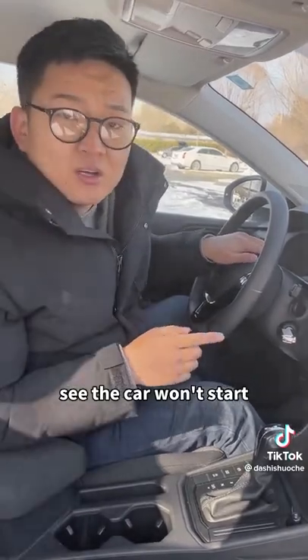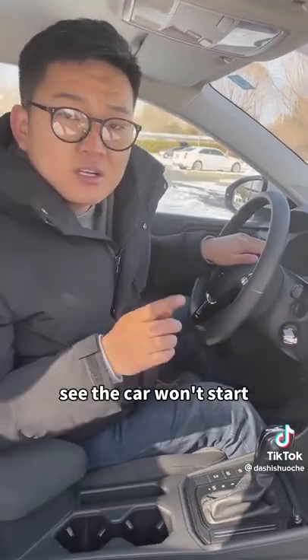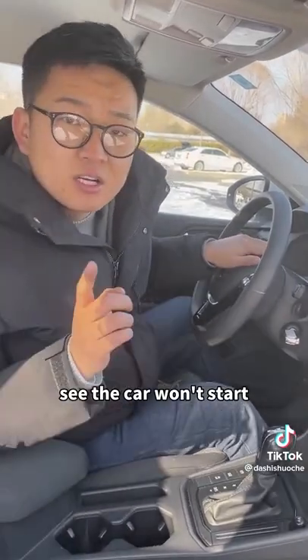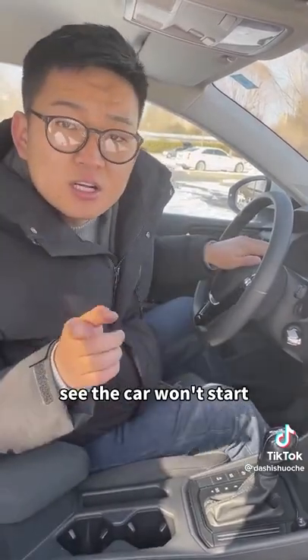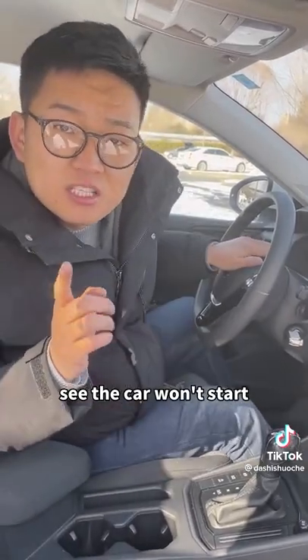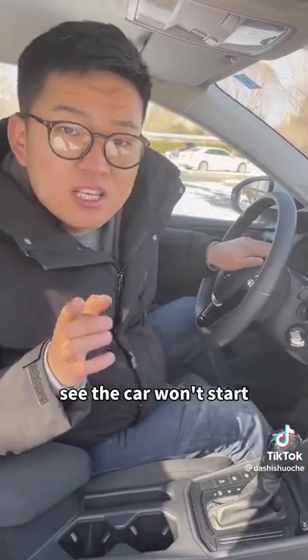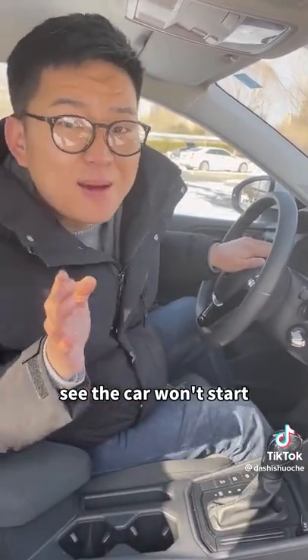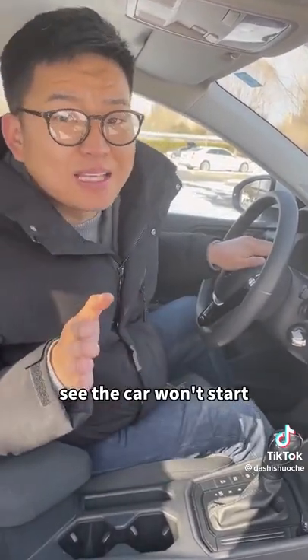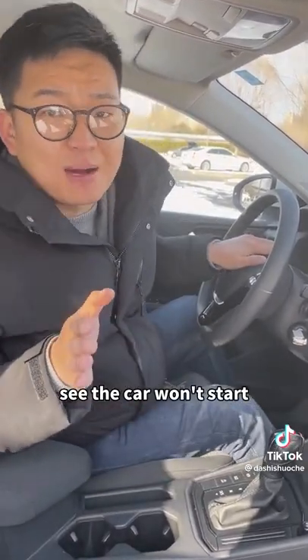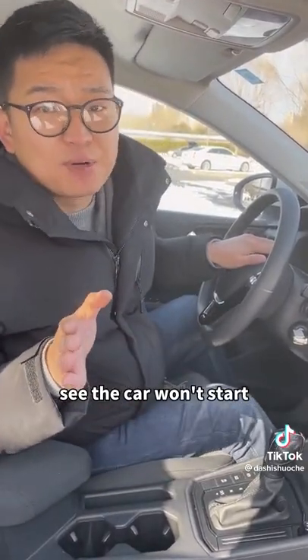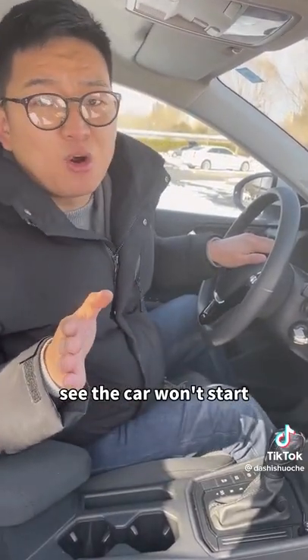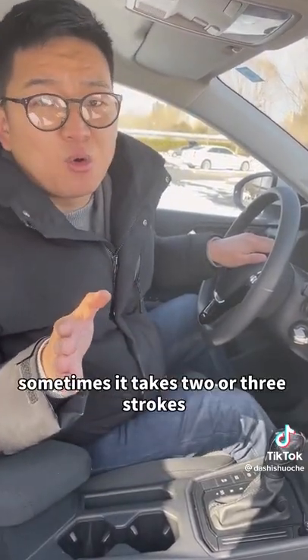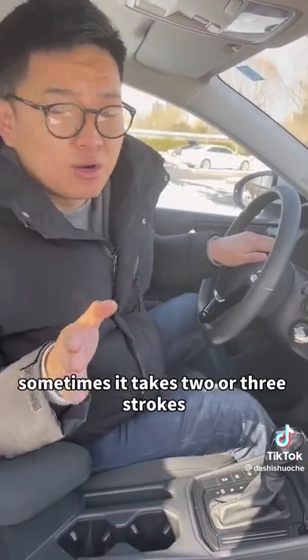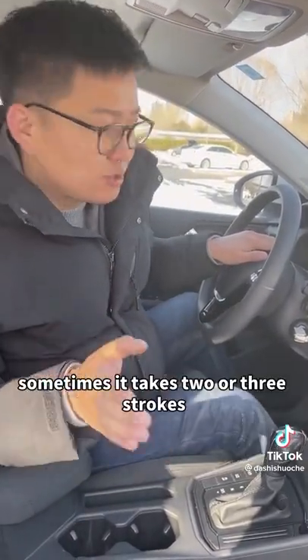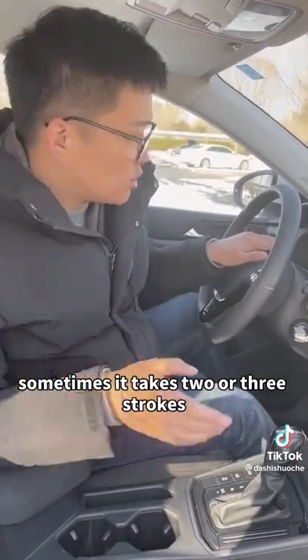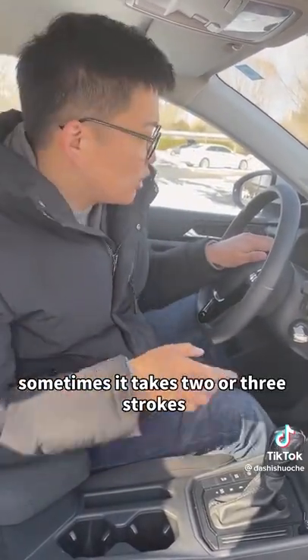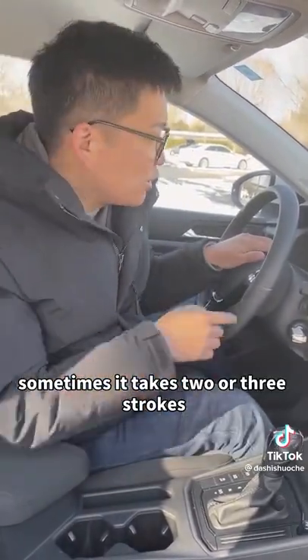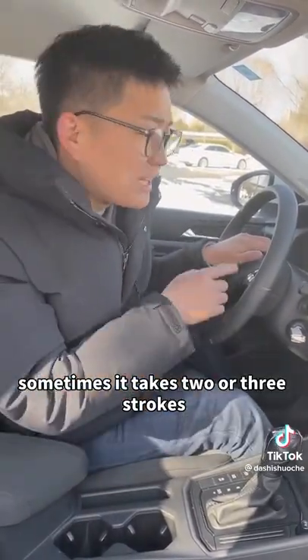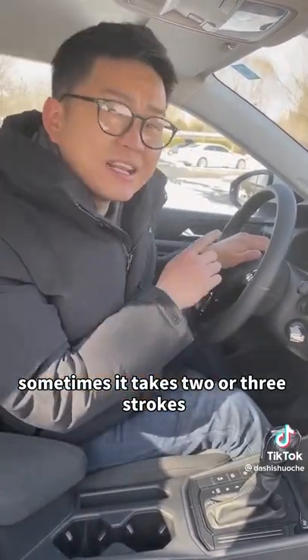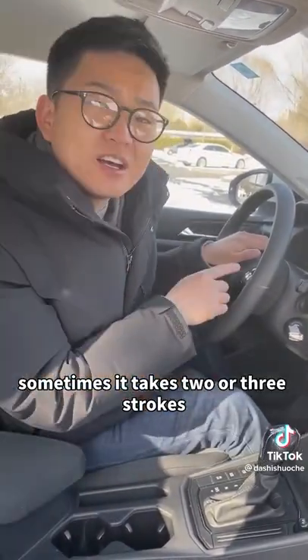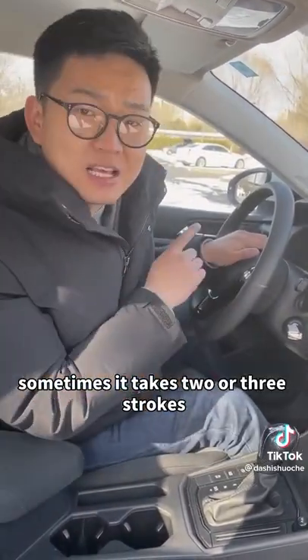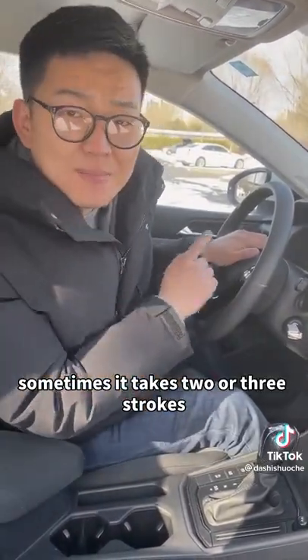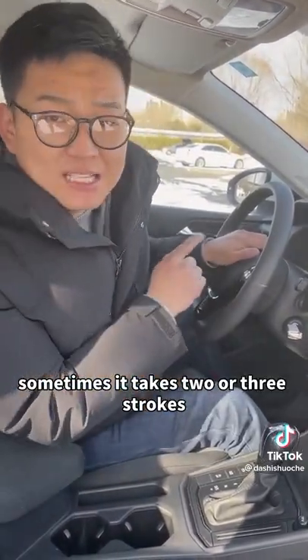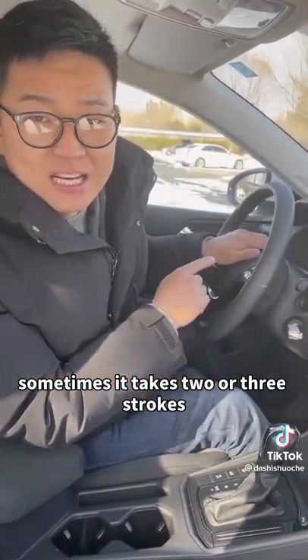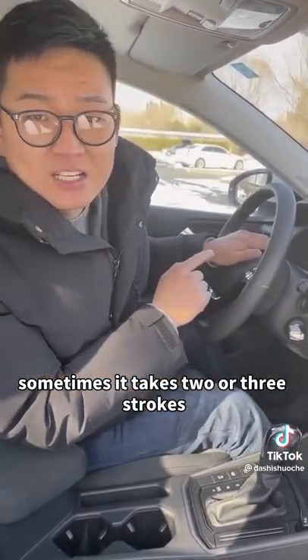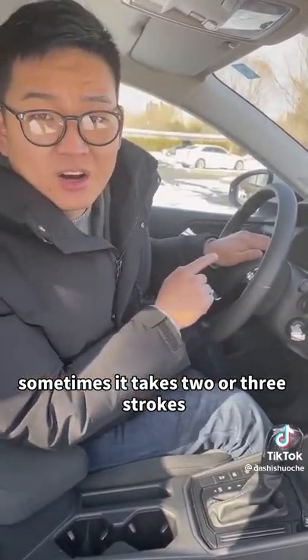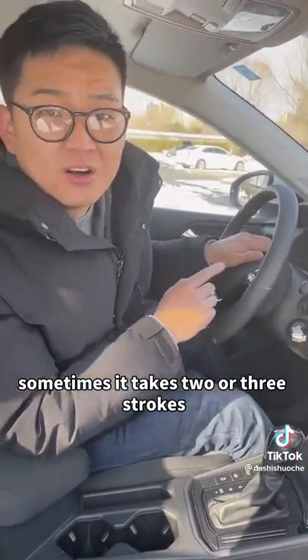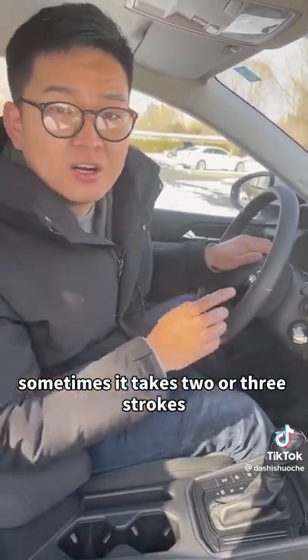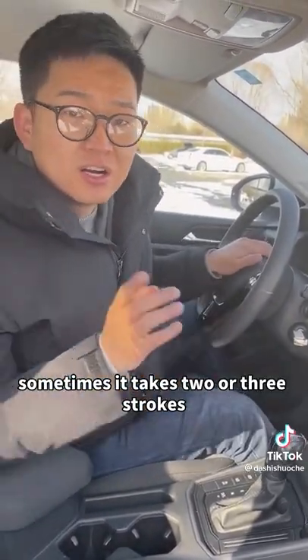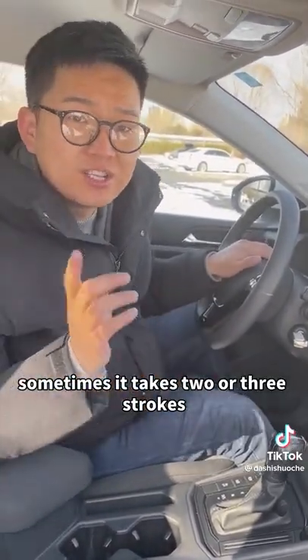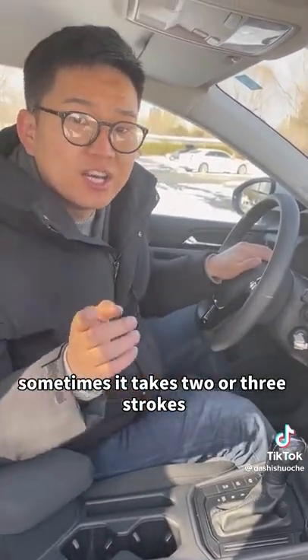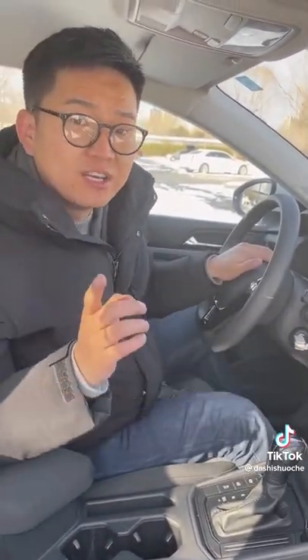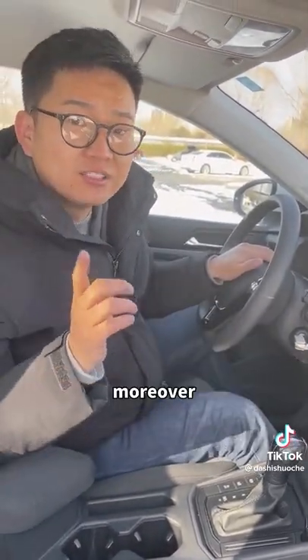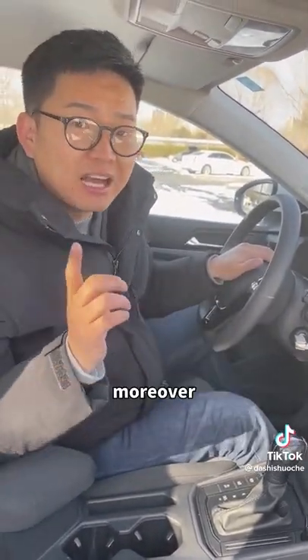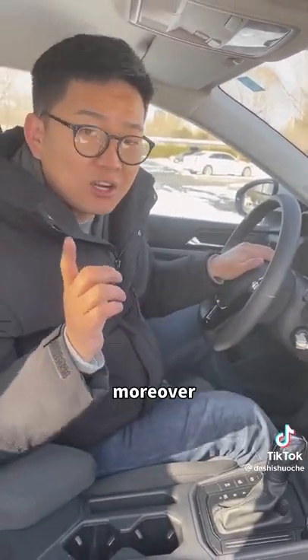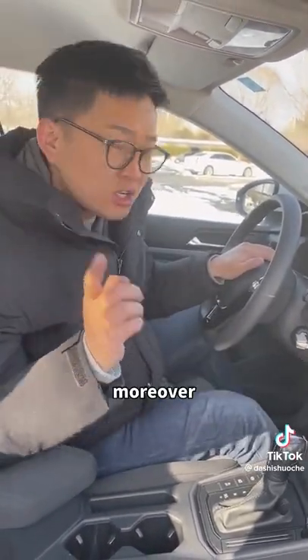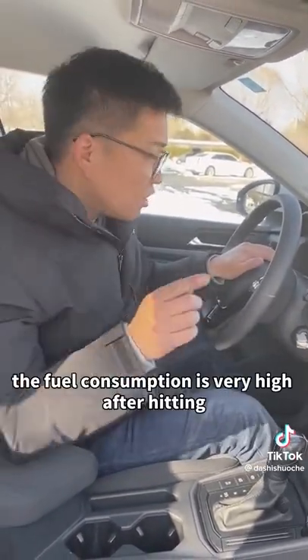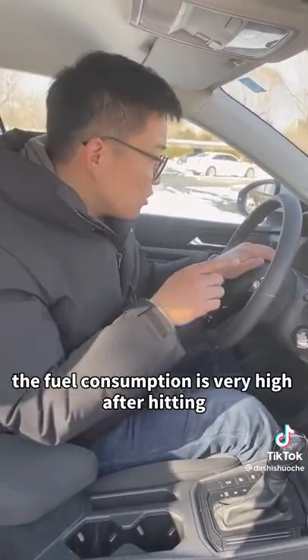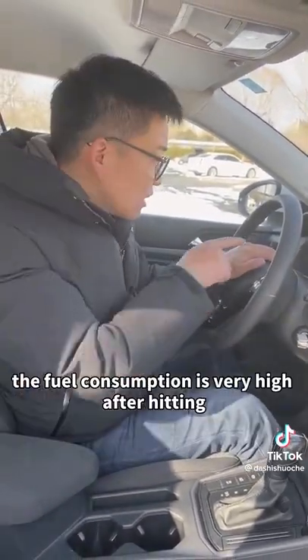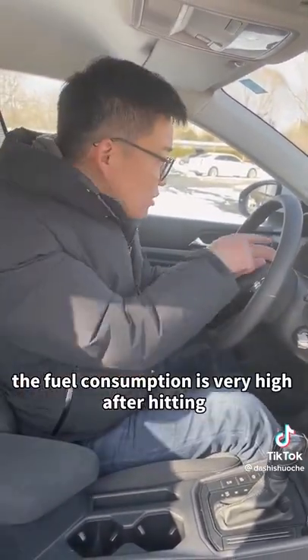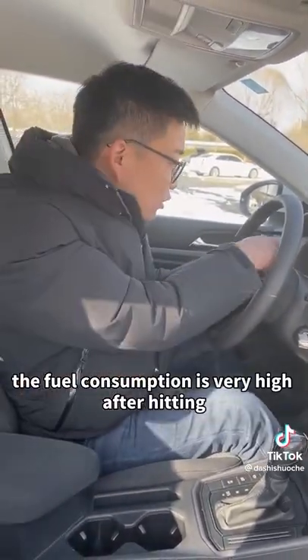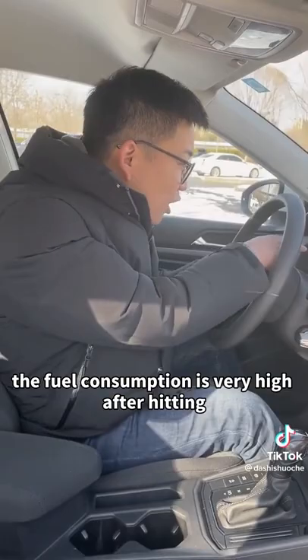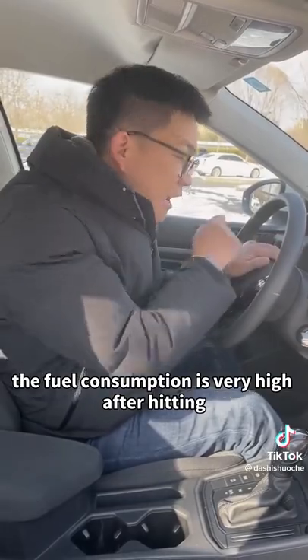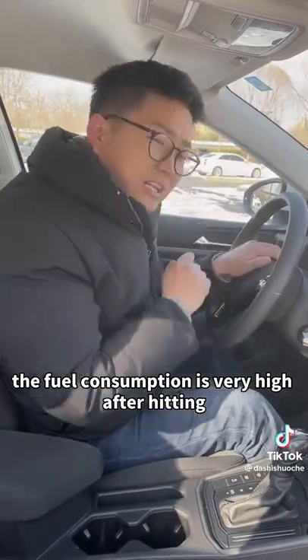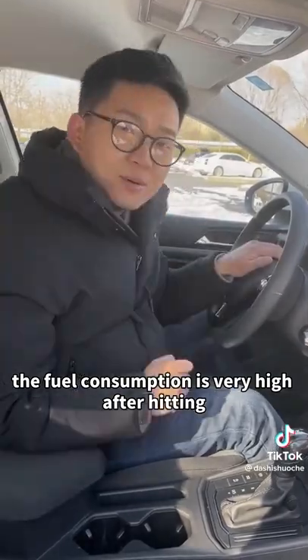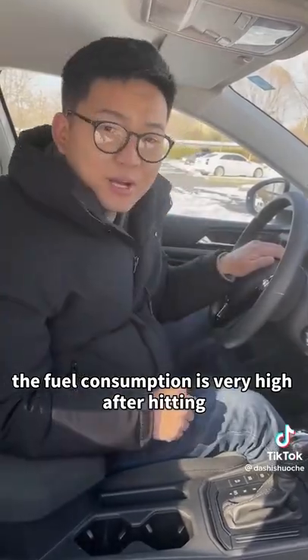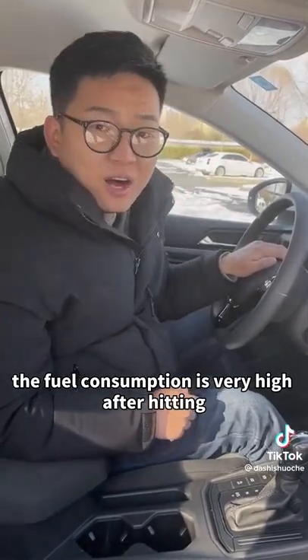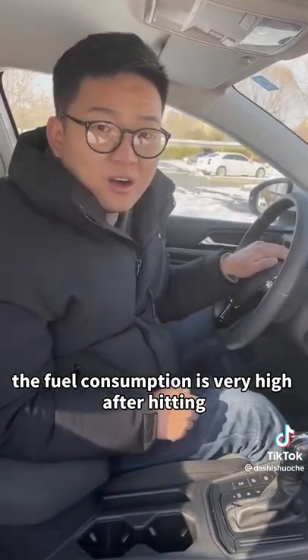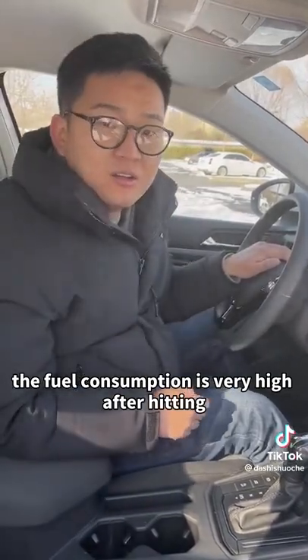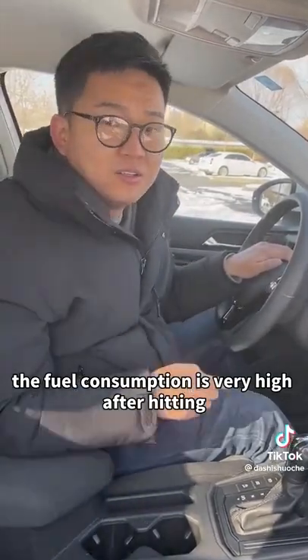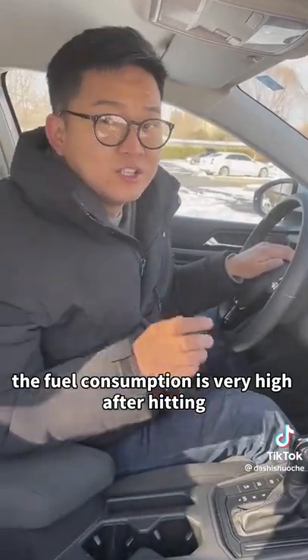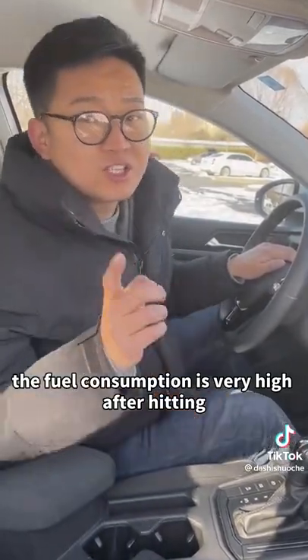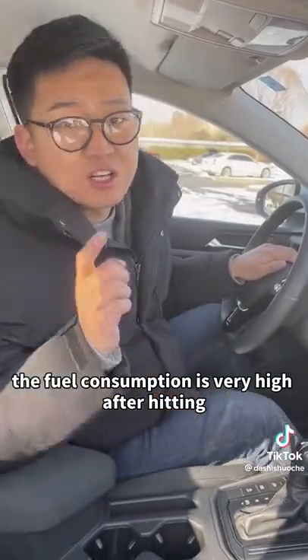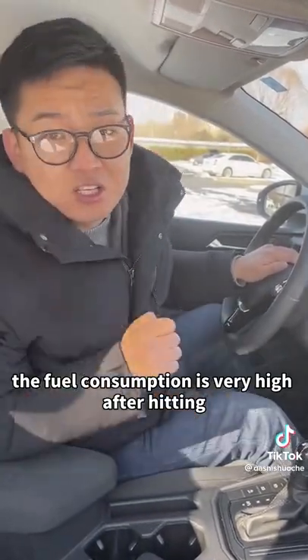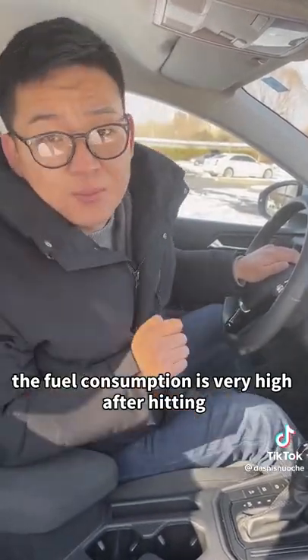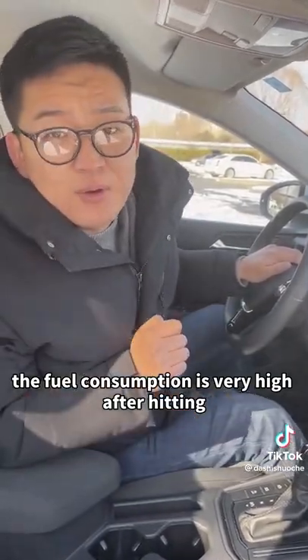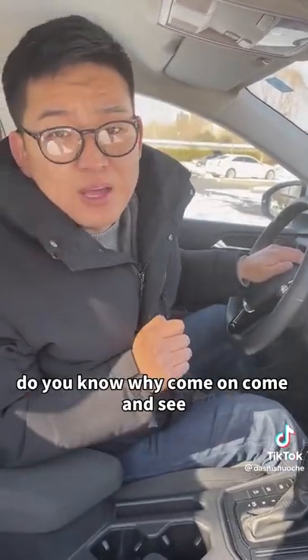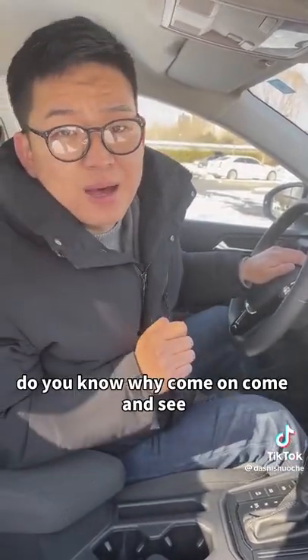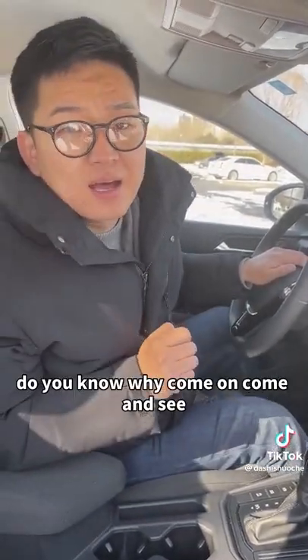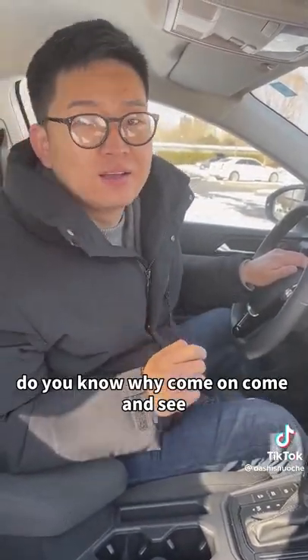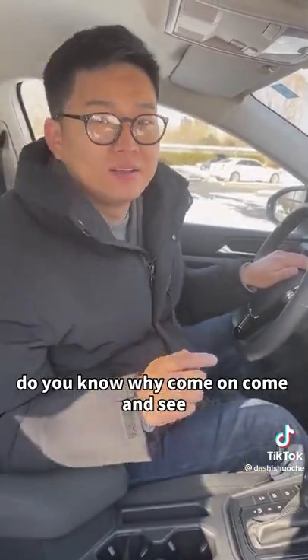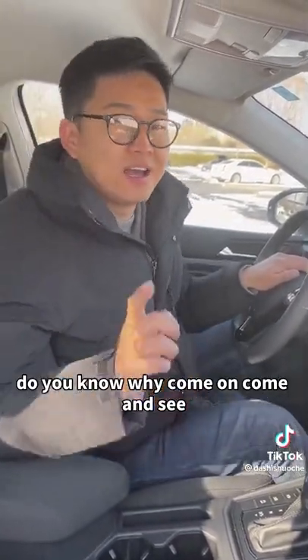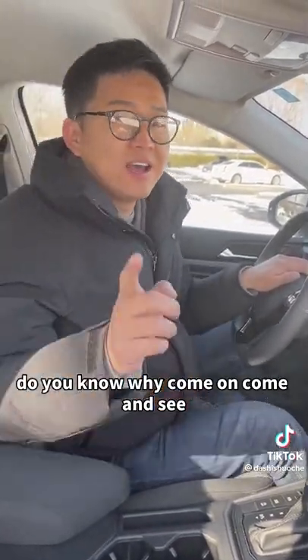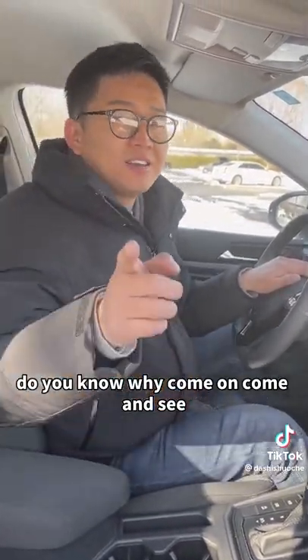The car won't start — sometimes it takes two or three attempts. Moreover, the fuel consumption is very high after it finally starts. Do you know why?